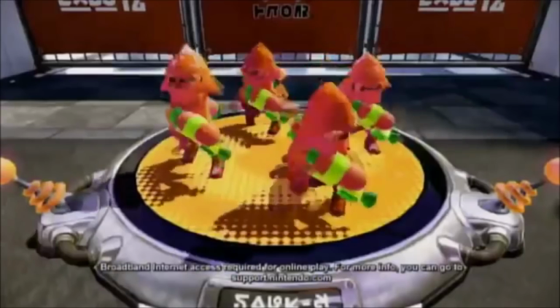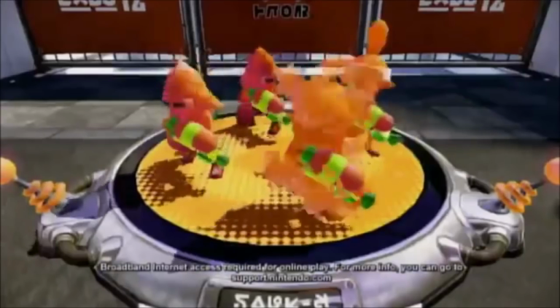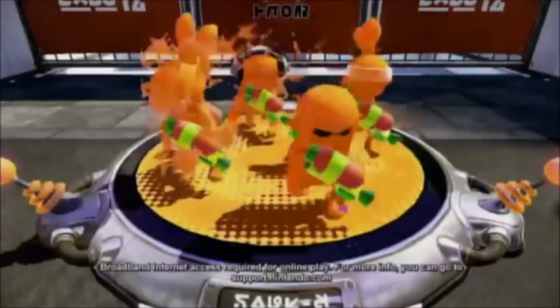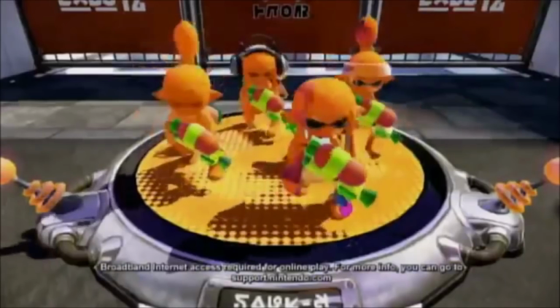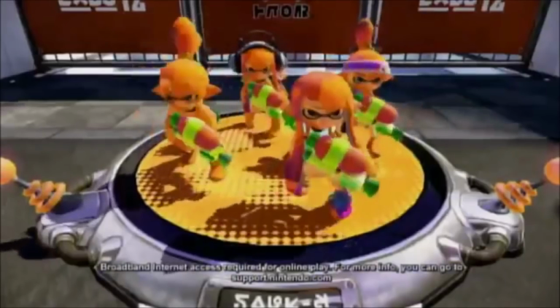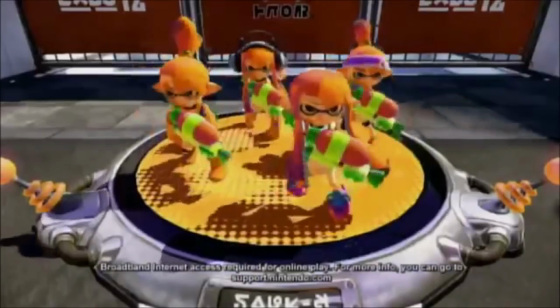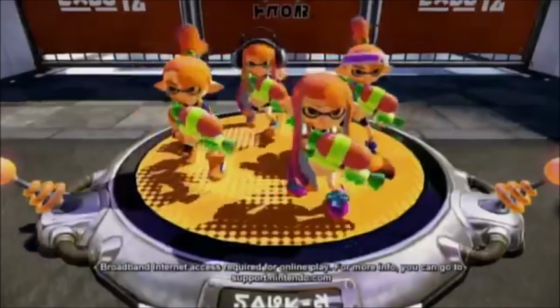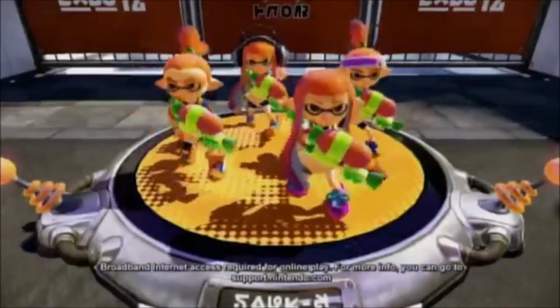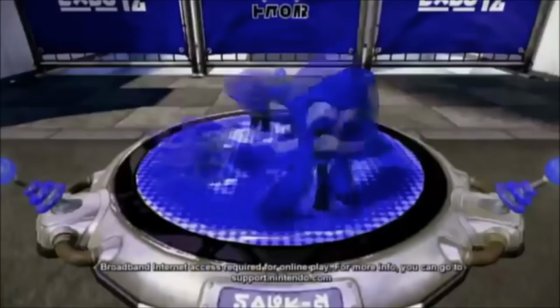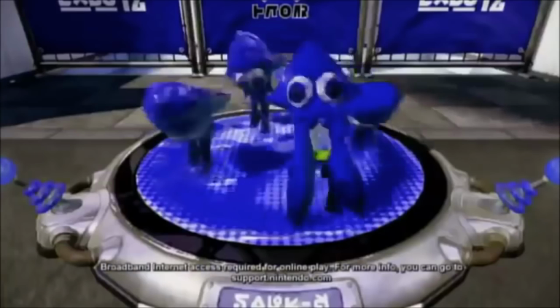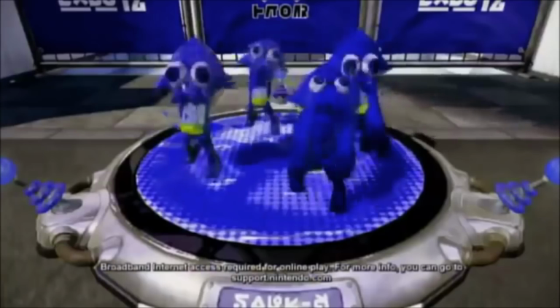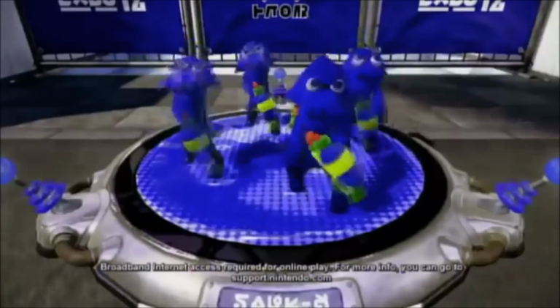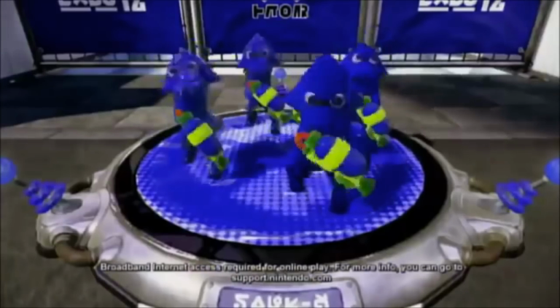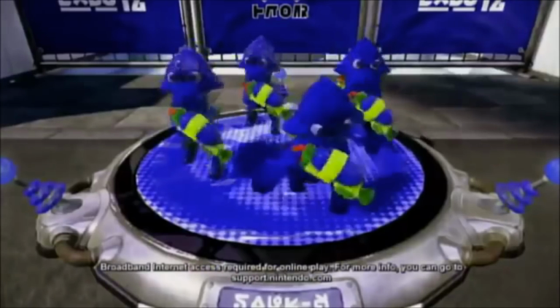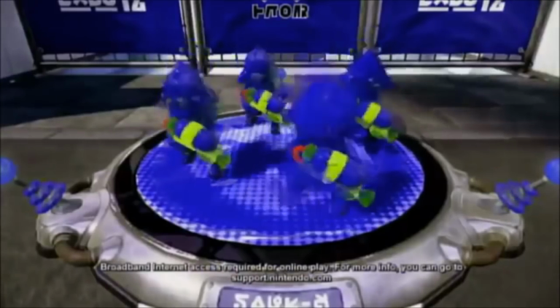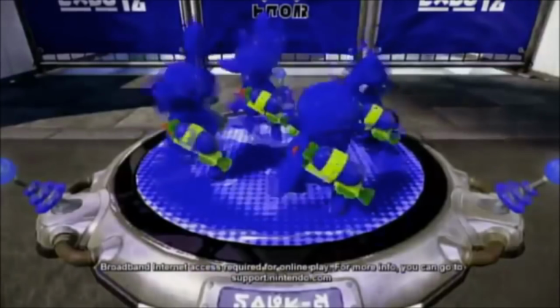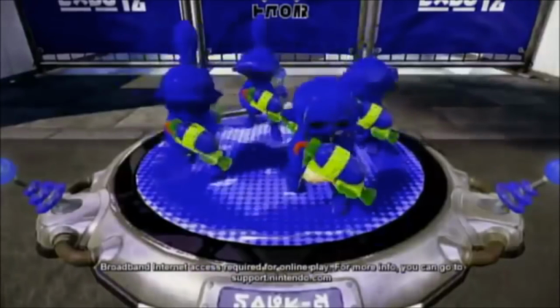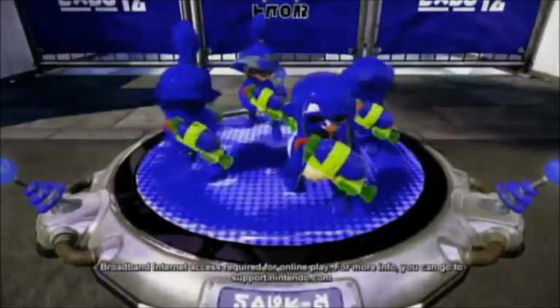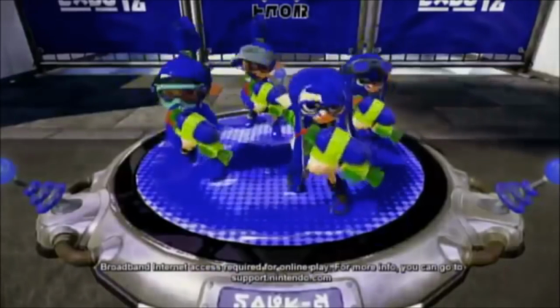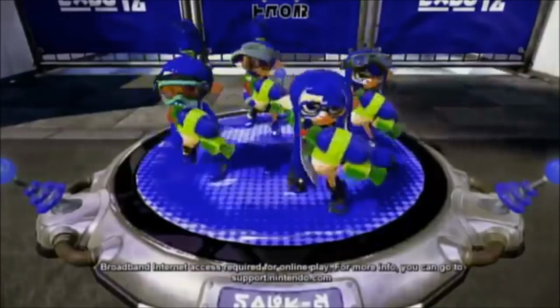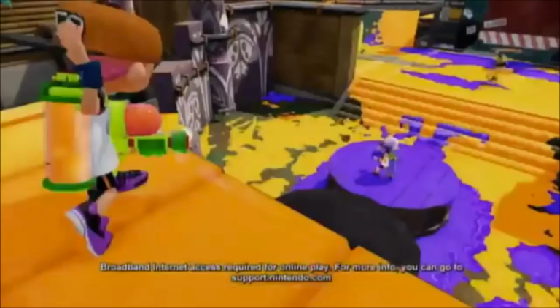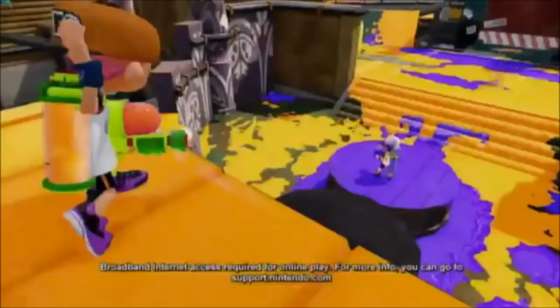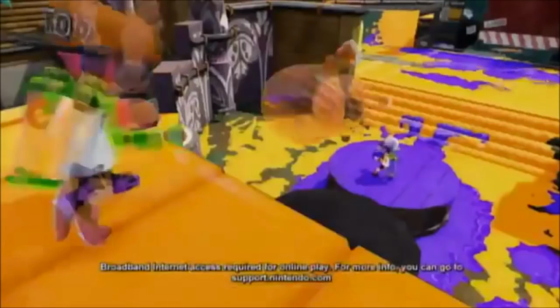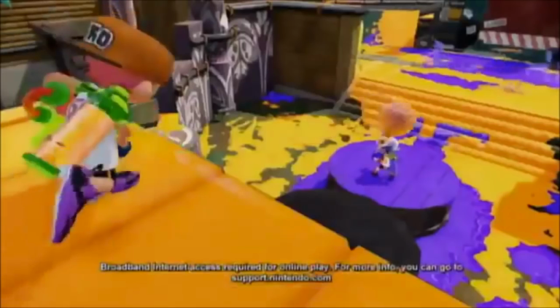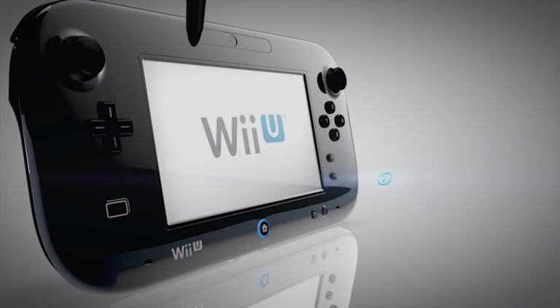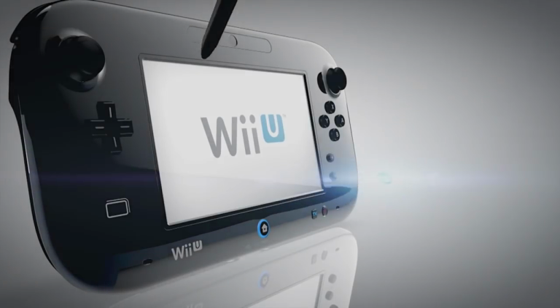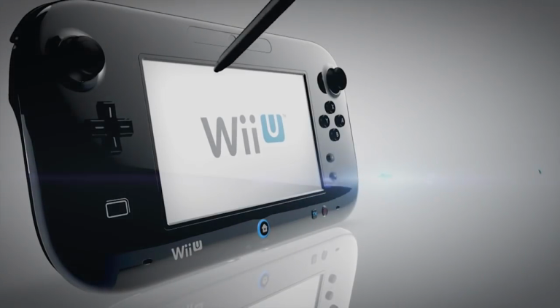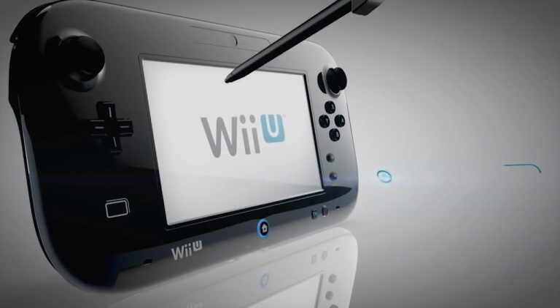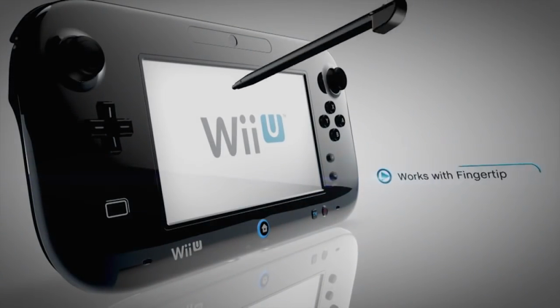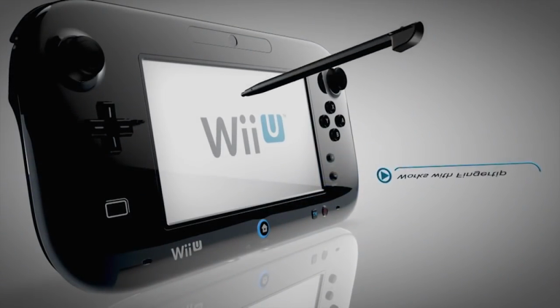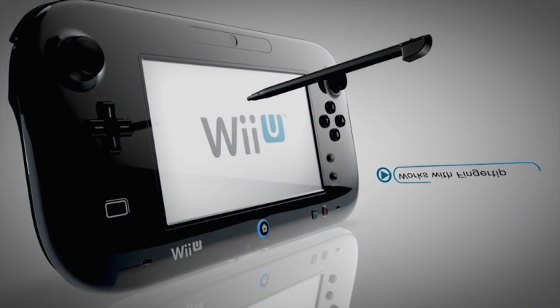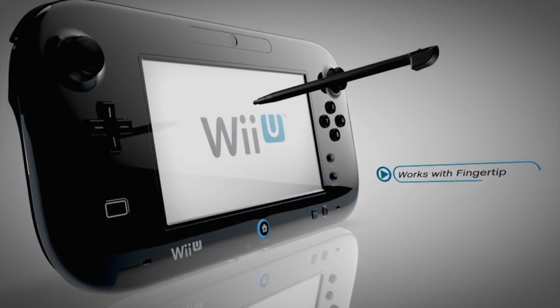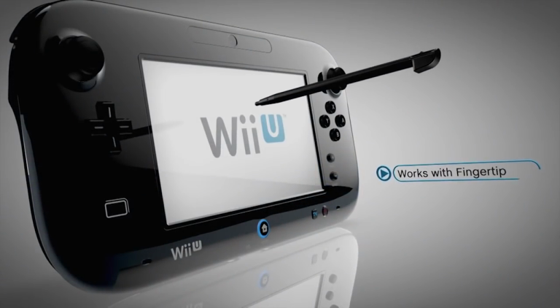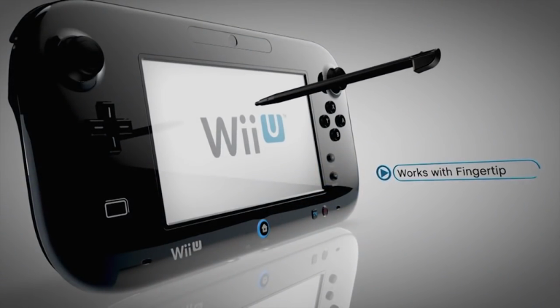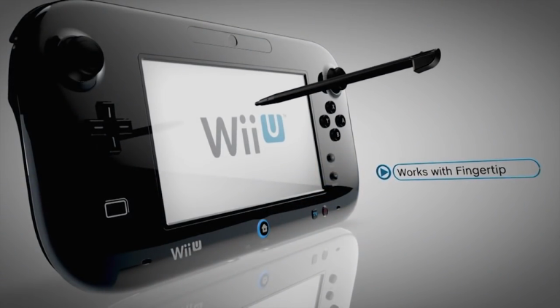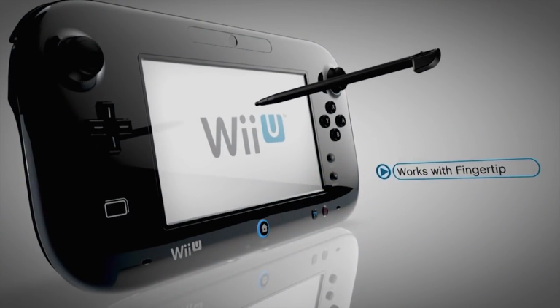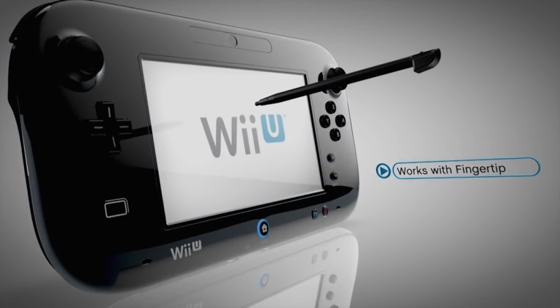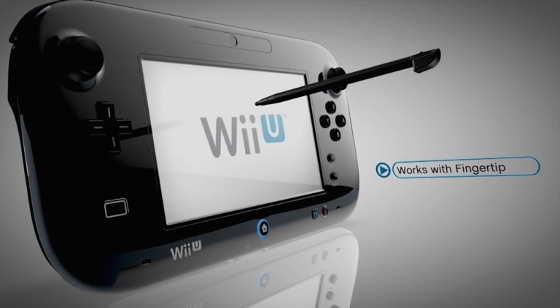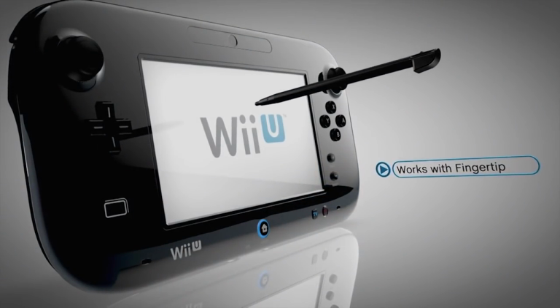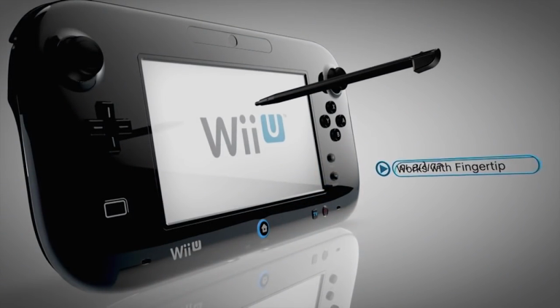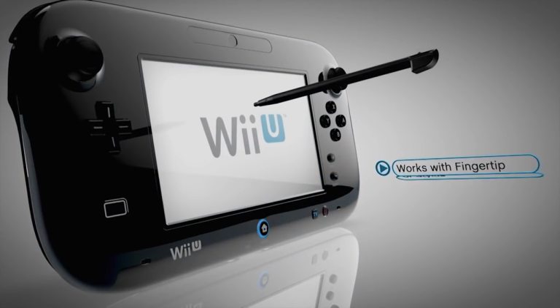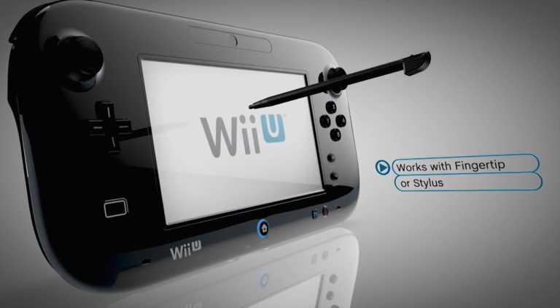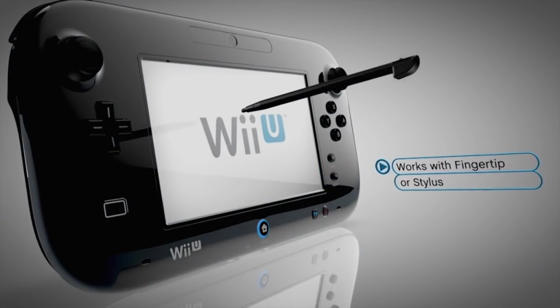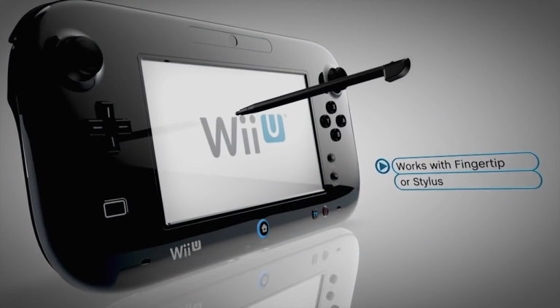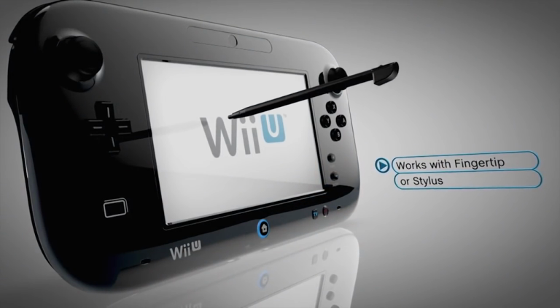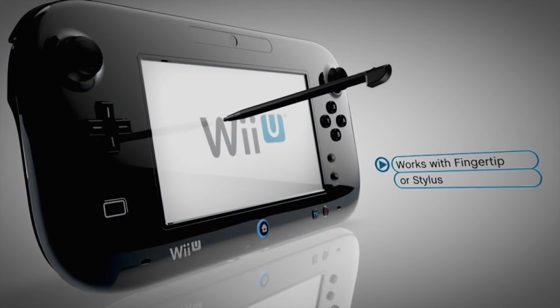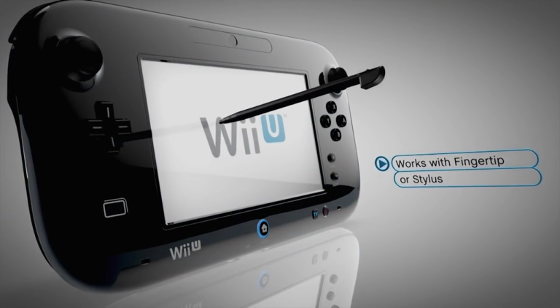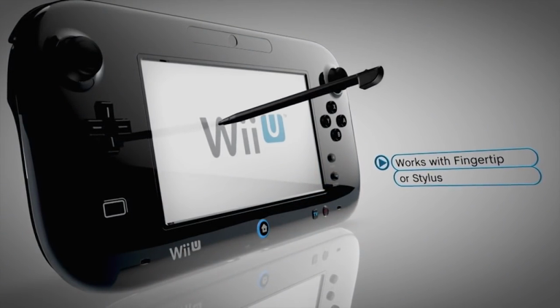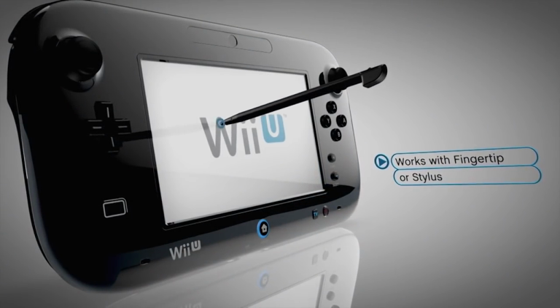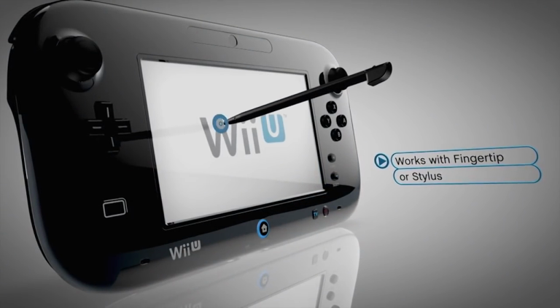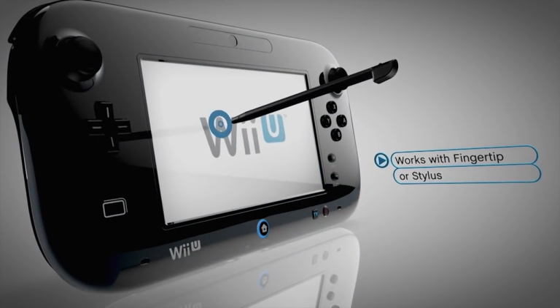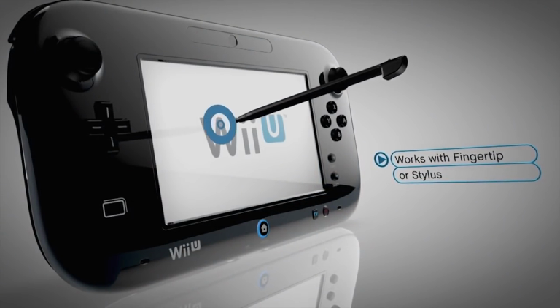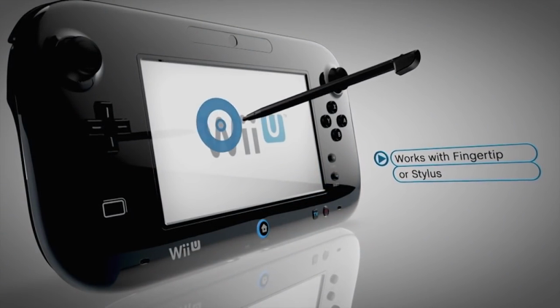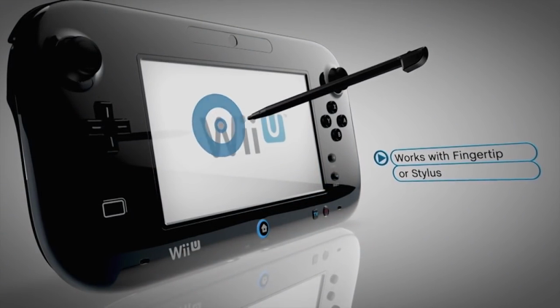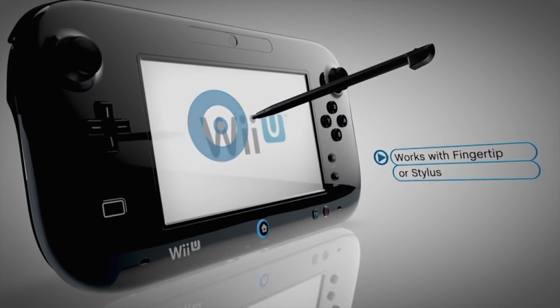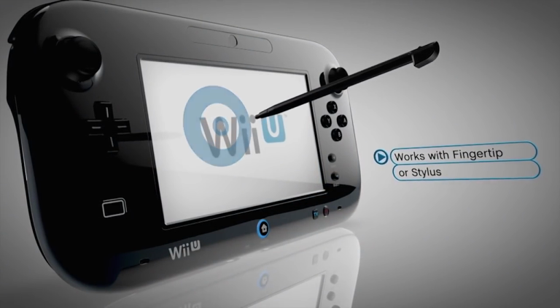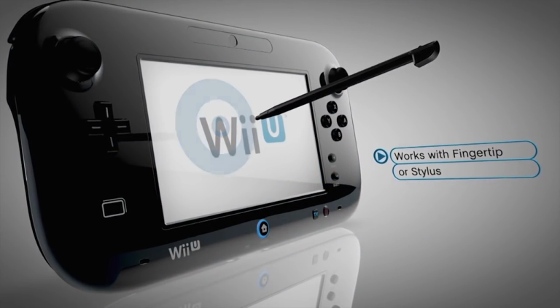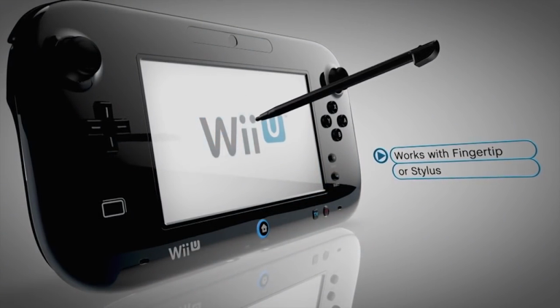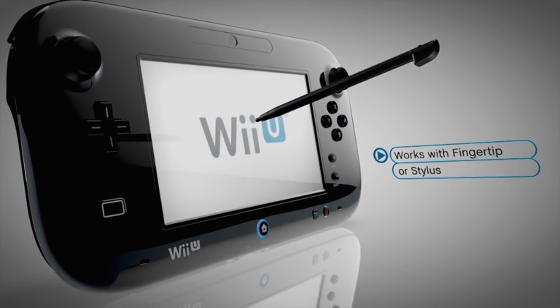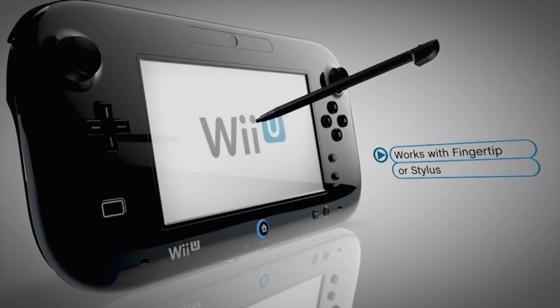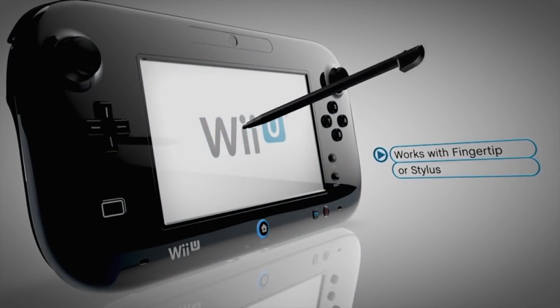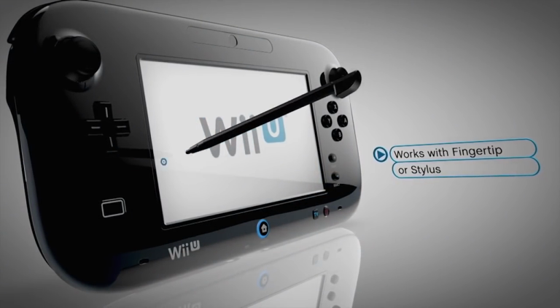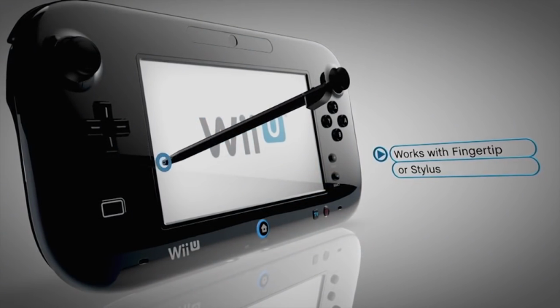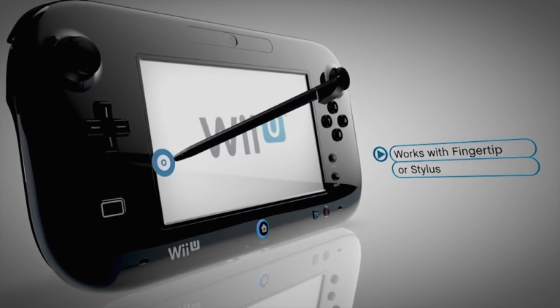Correction, that's what you're here to talk about today. I'm here to talk about the clunky and useless features of the Wii U, and to say the least, there are many.